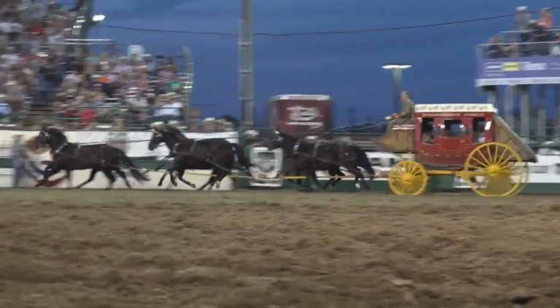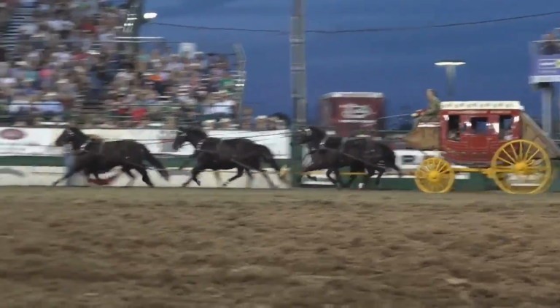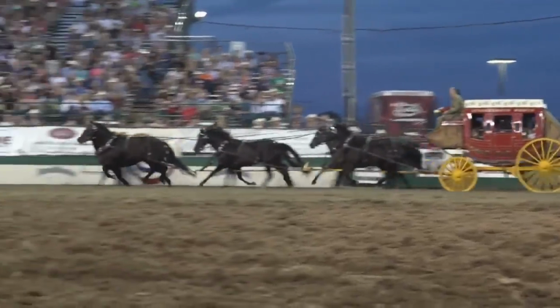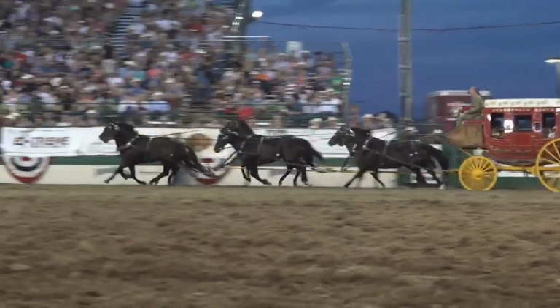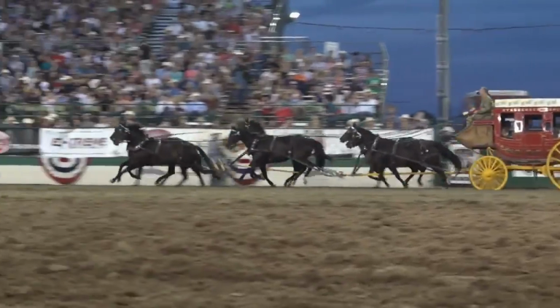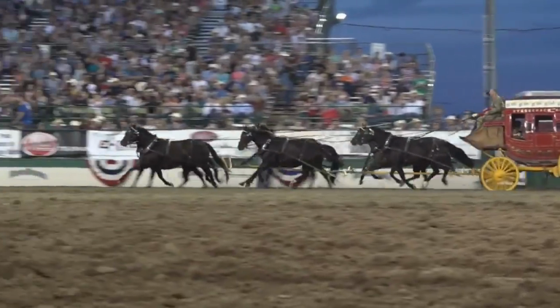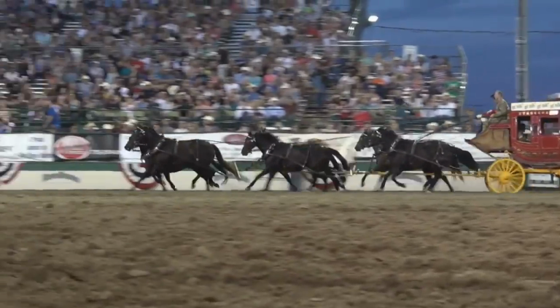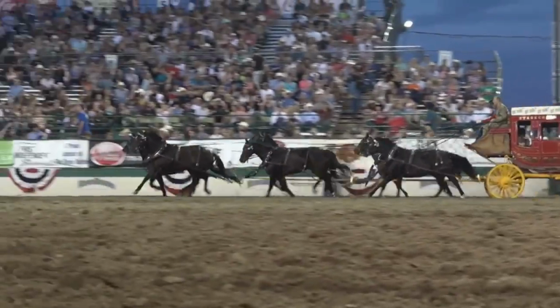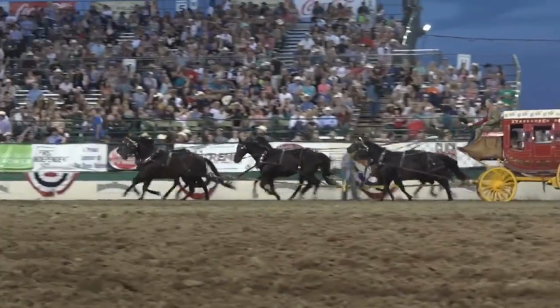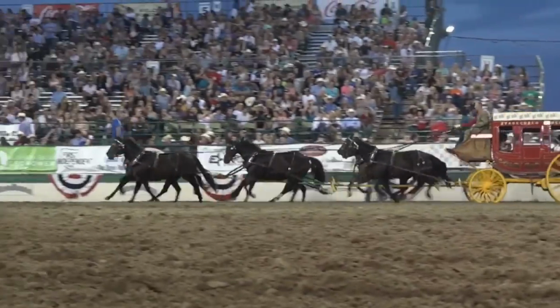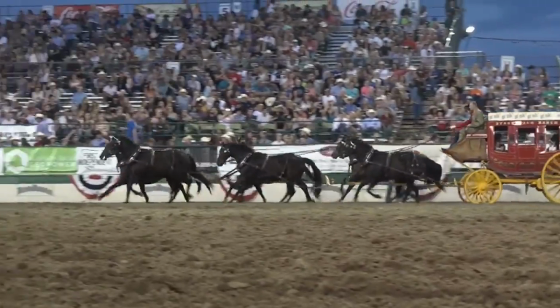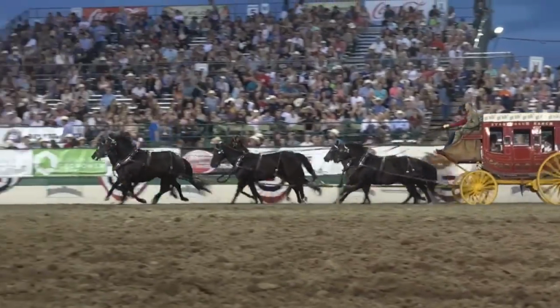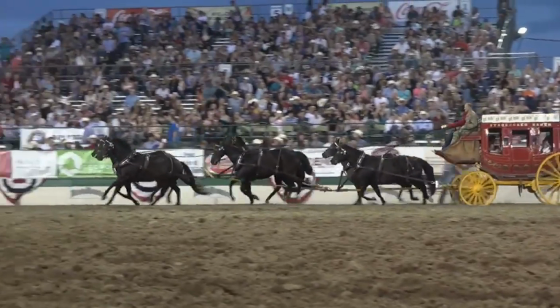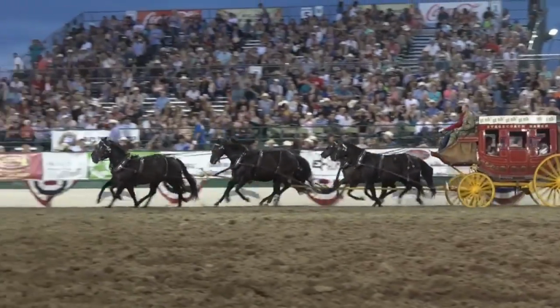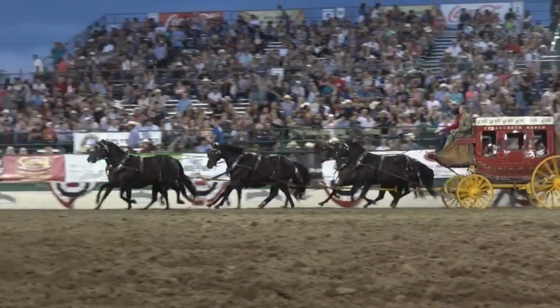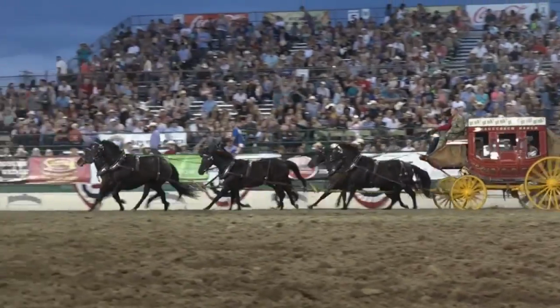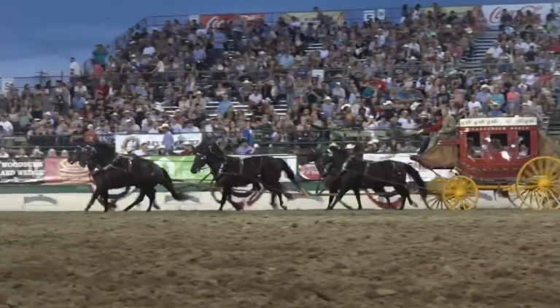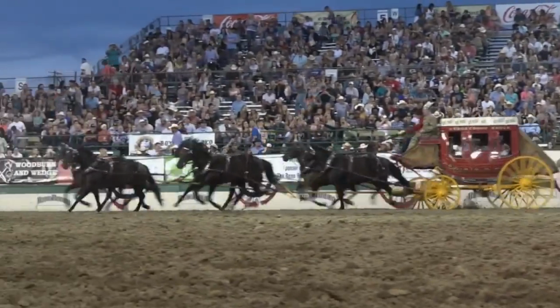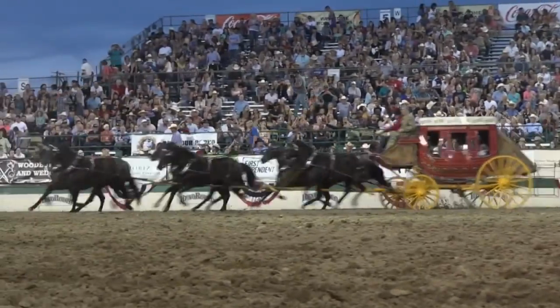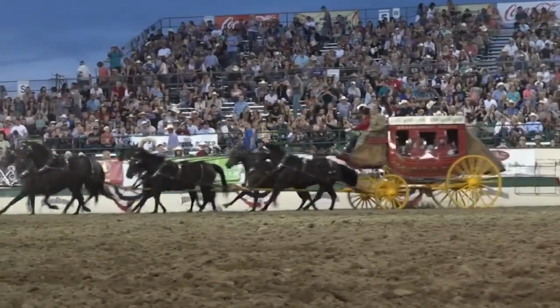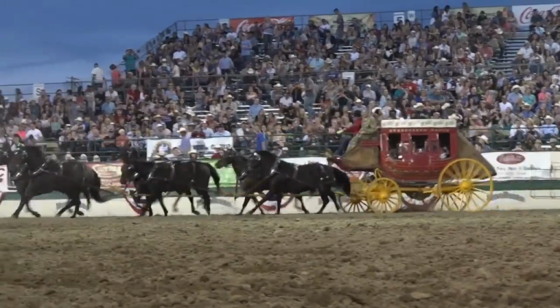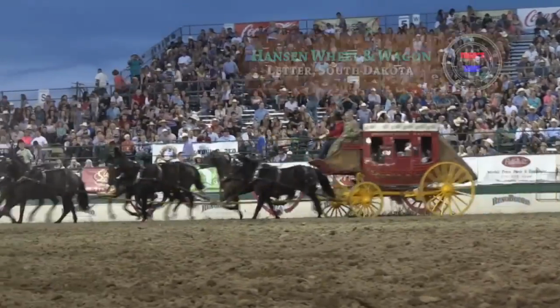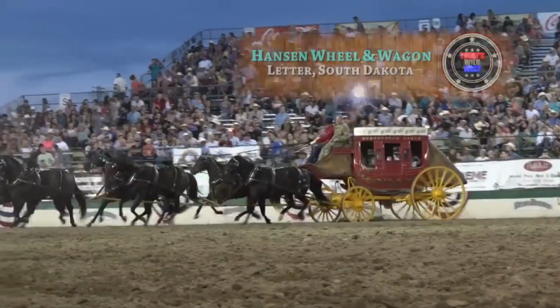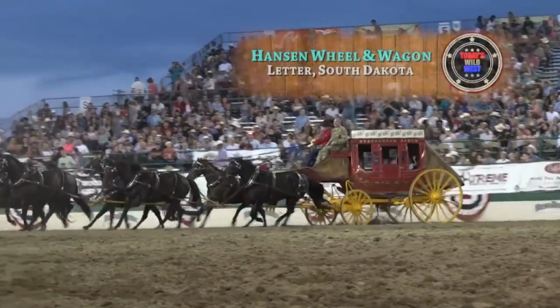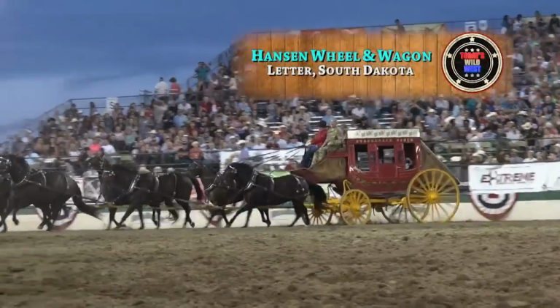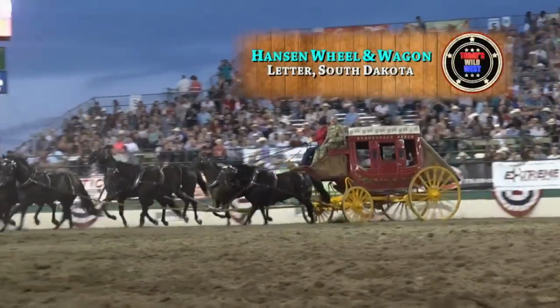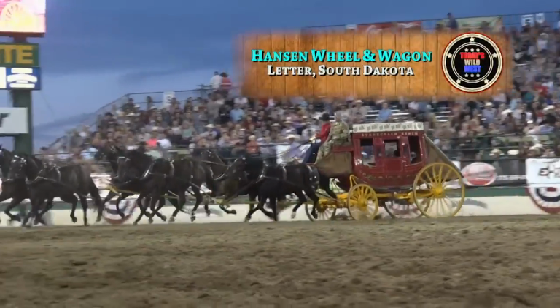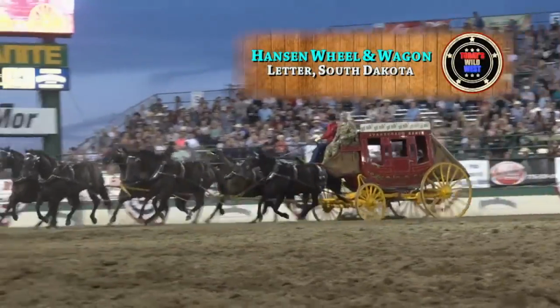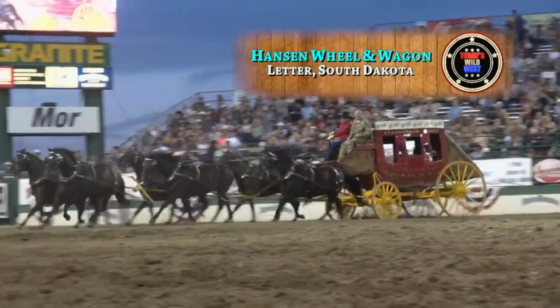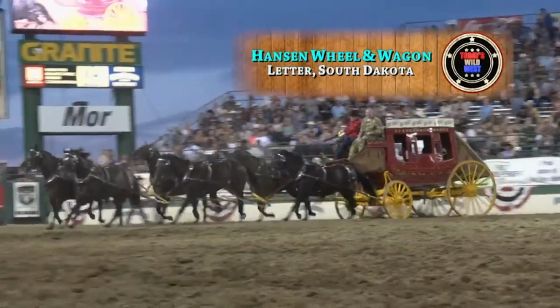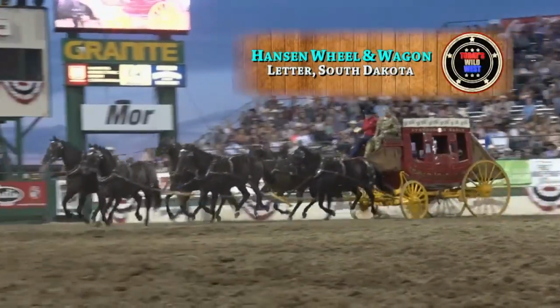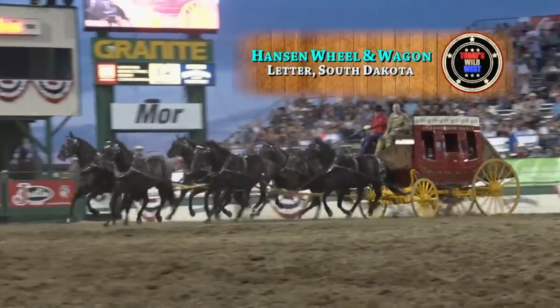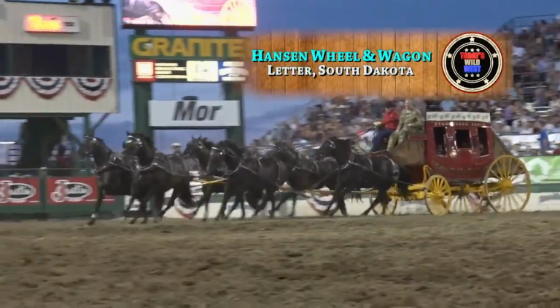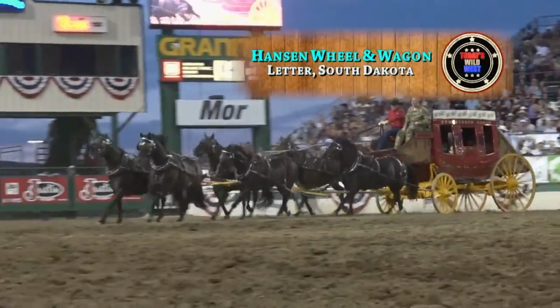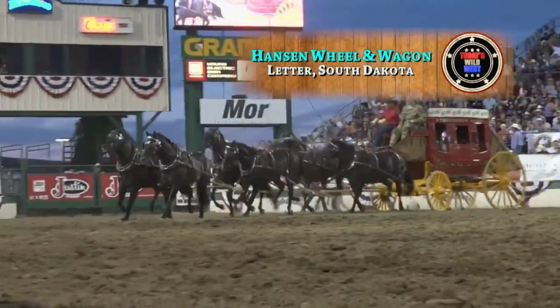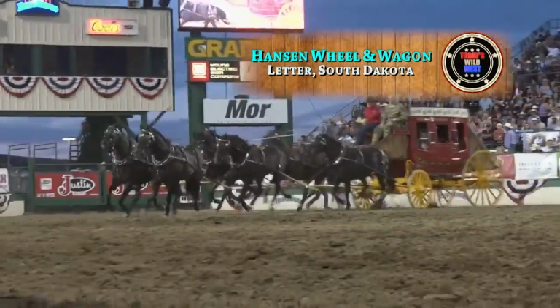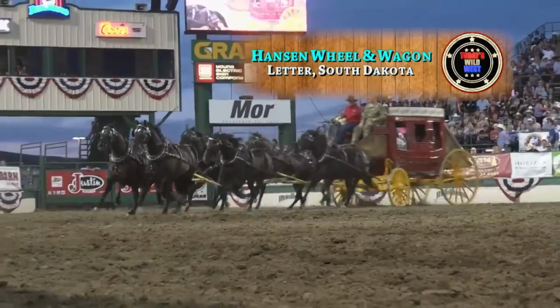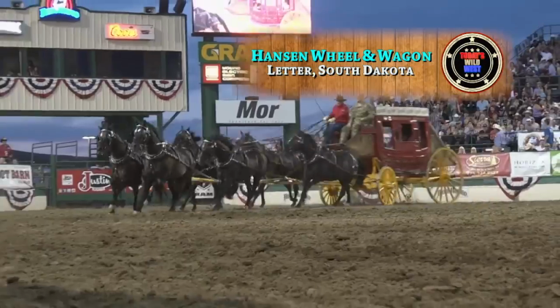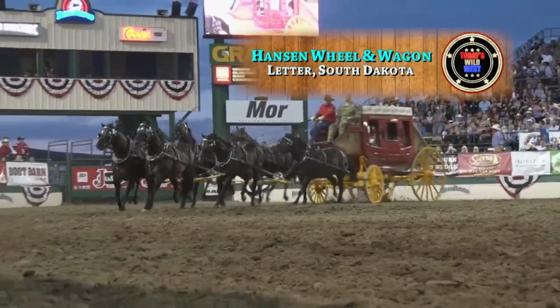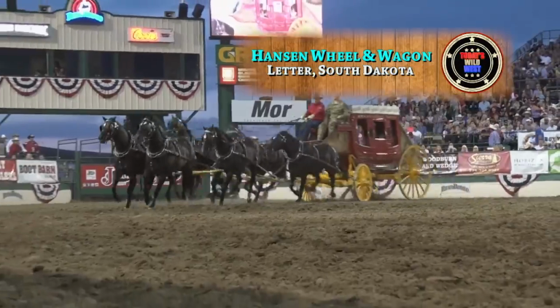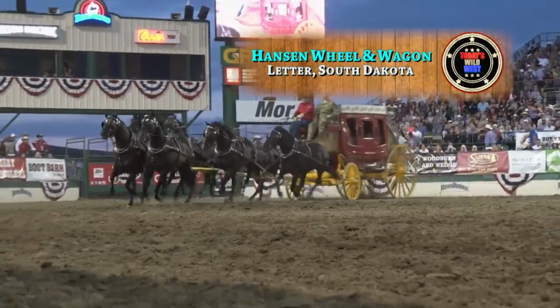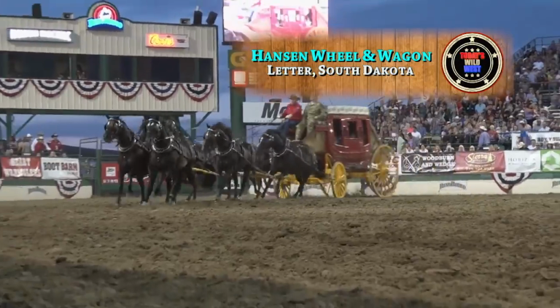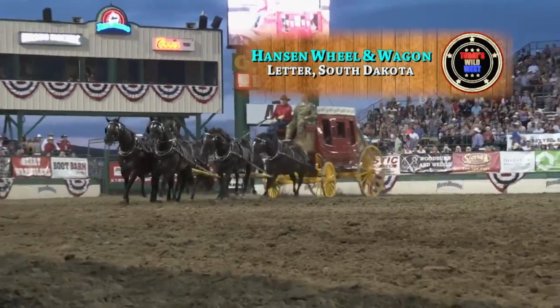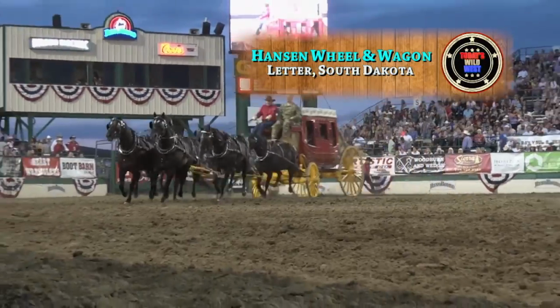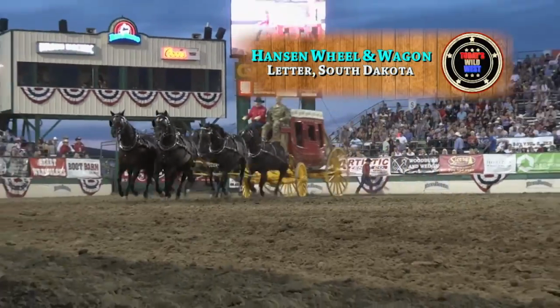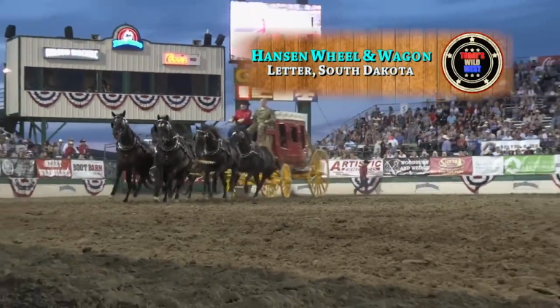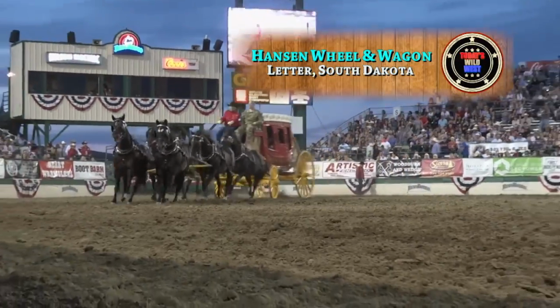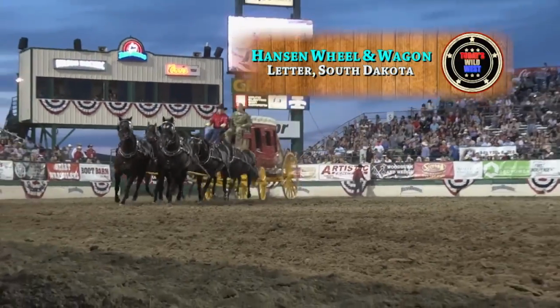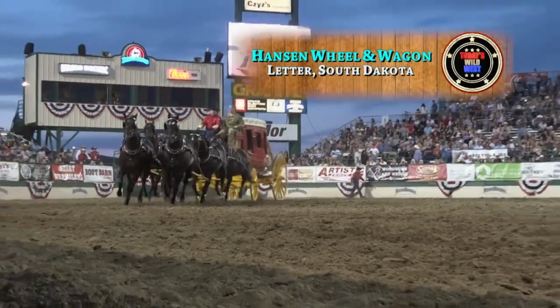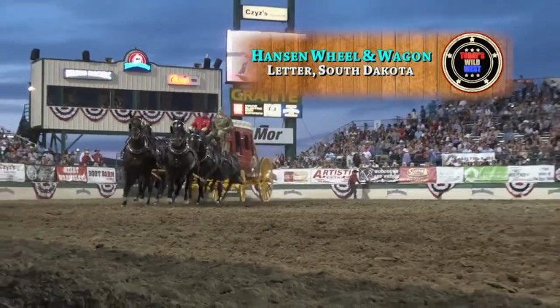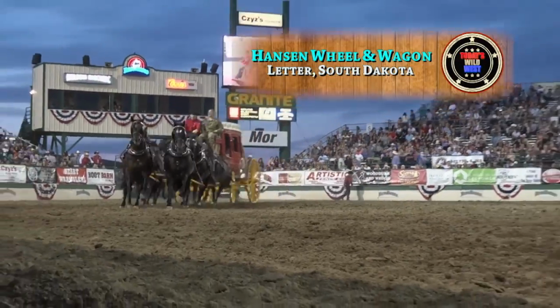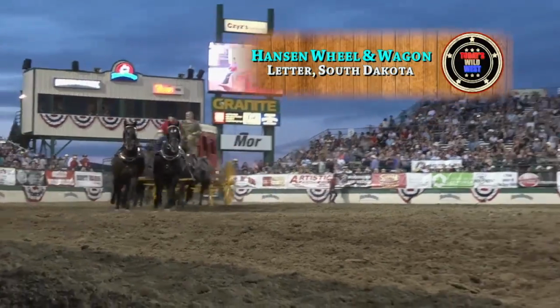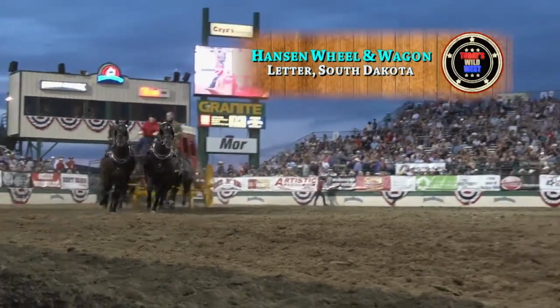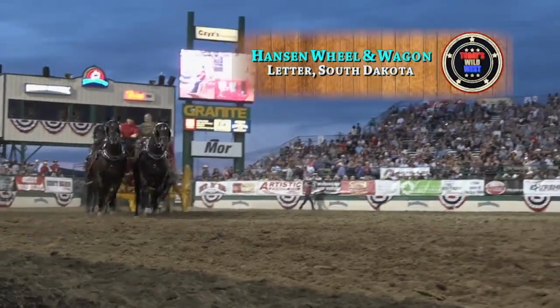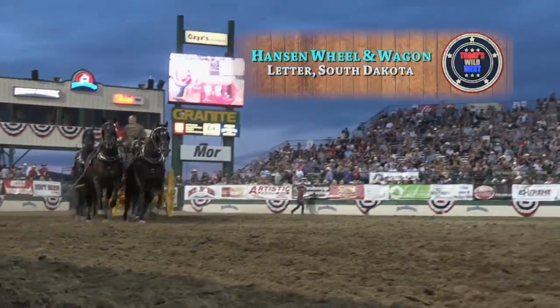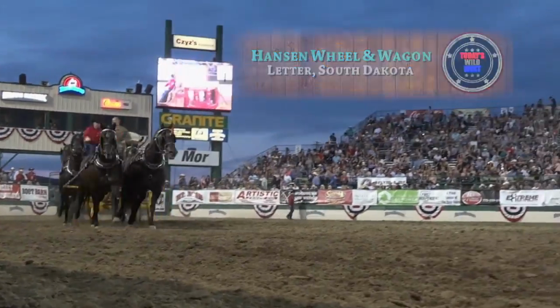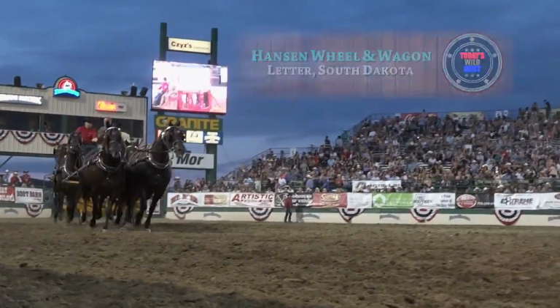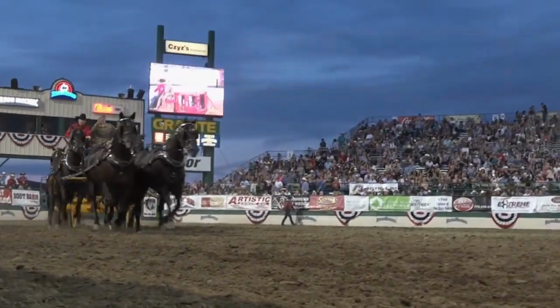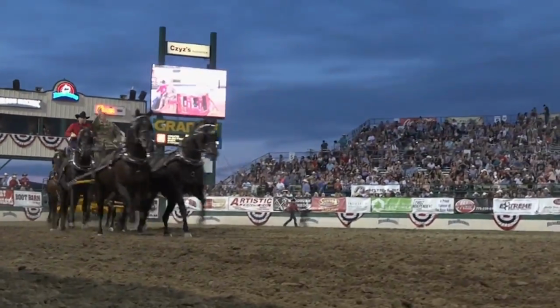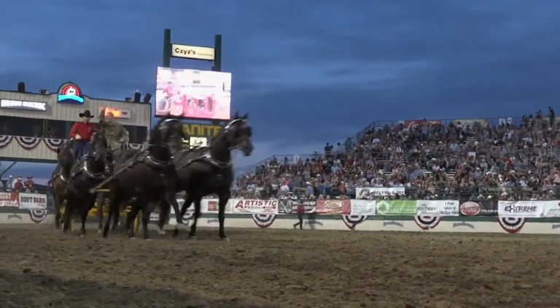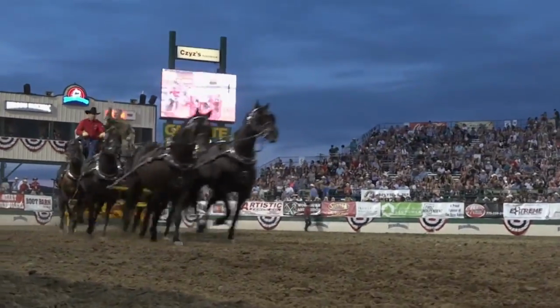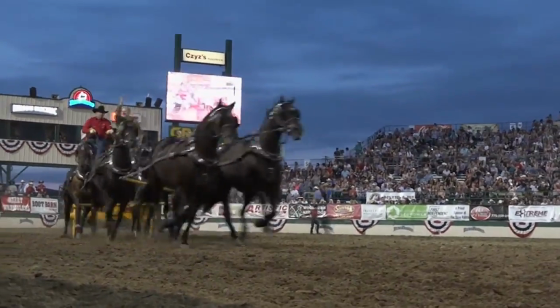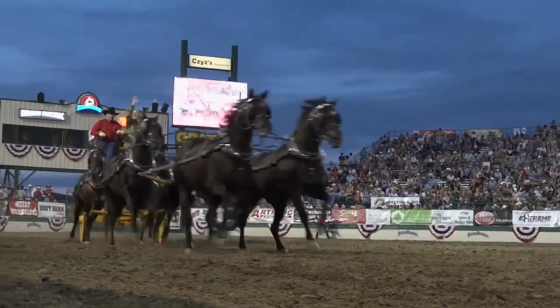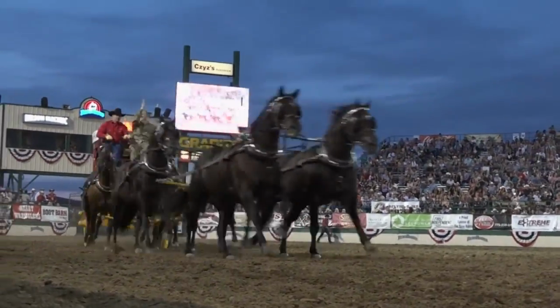It's a romantic icon of the Old West — the stagecoach. In frontier days, it carried countless travelers through the wilderness.